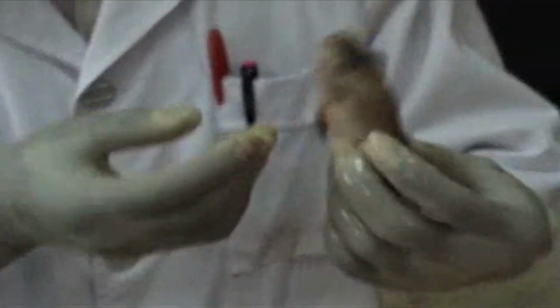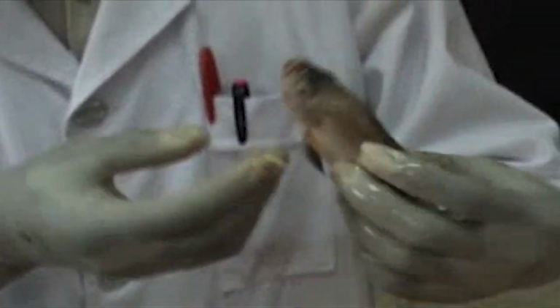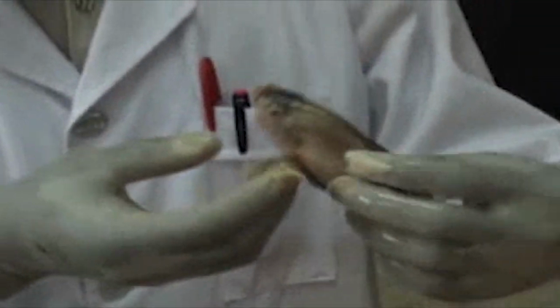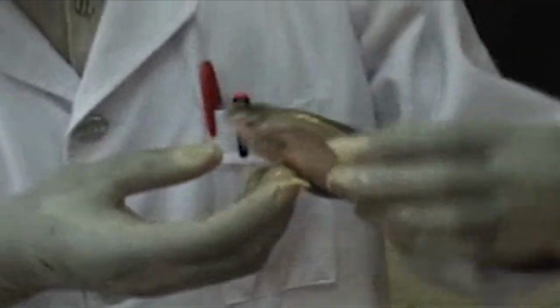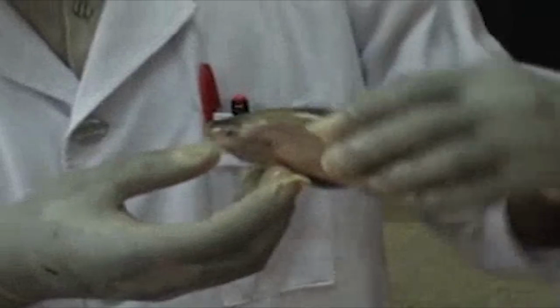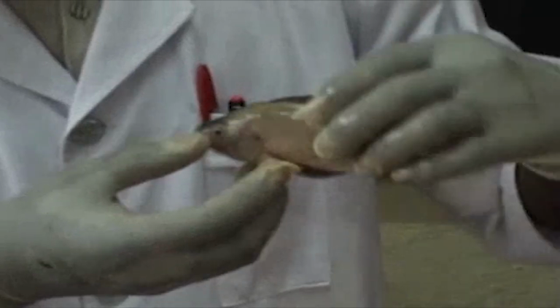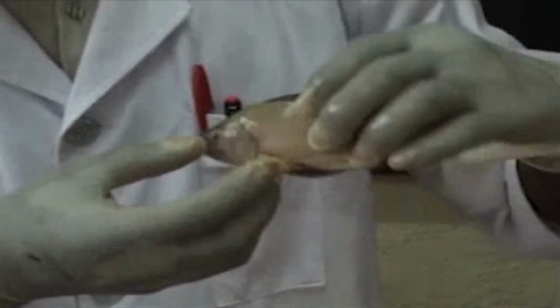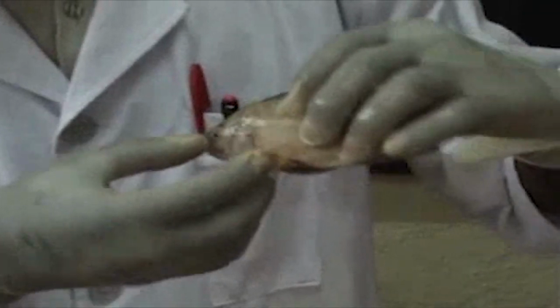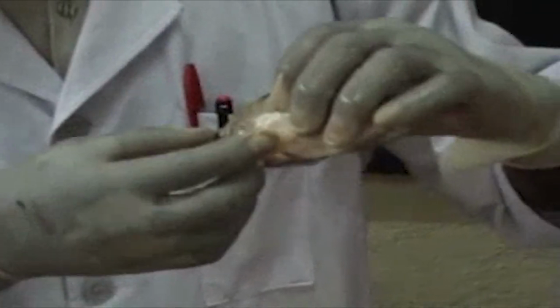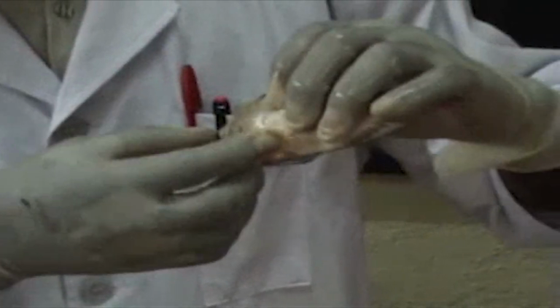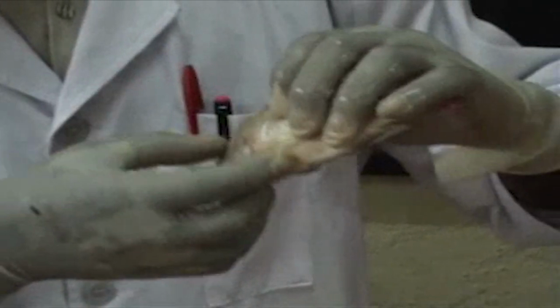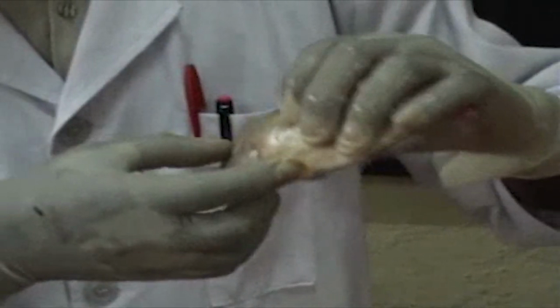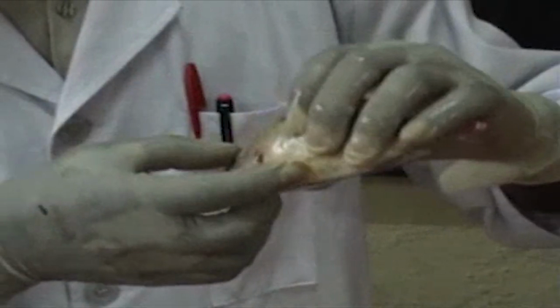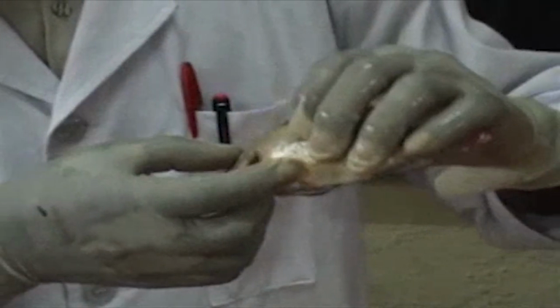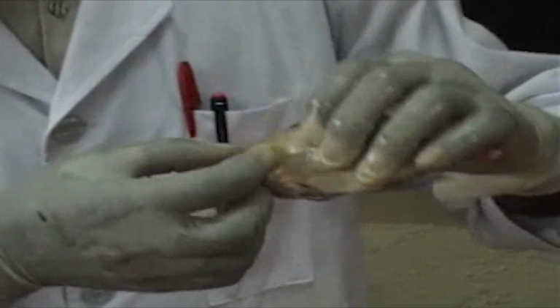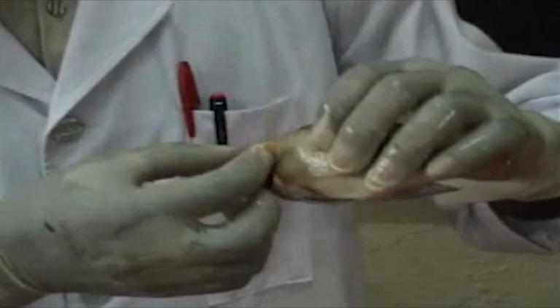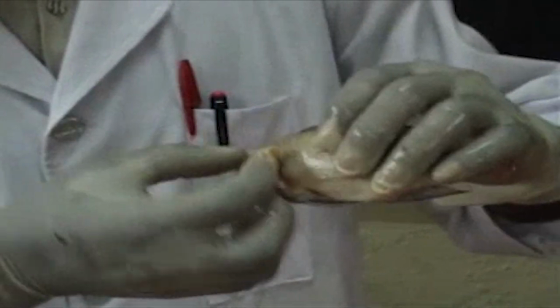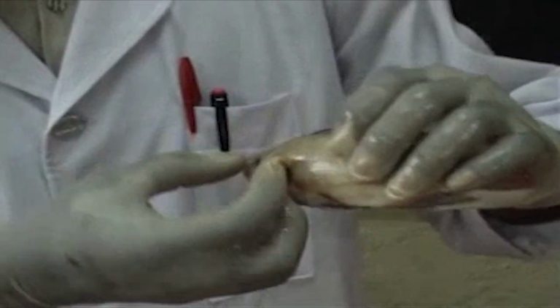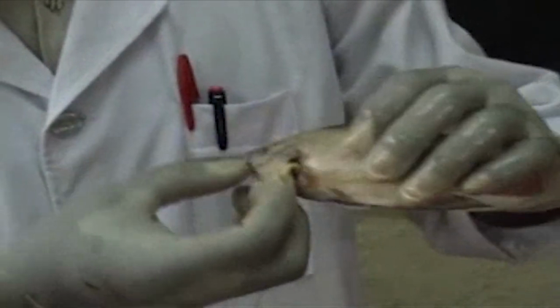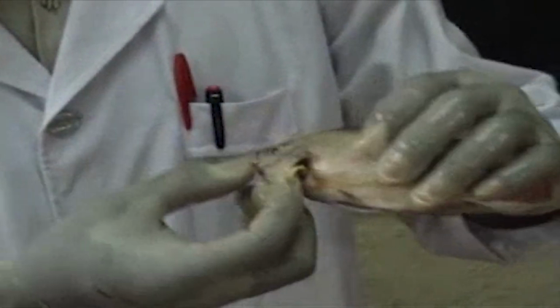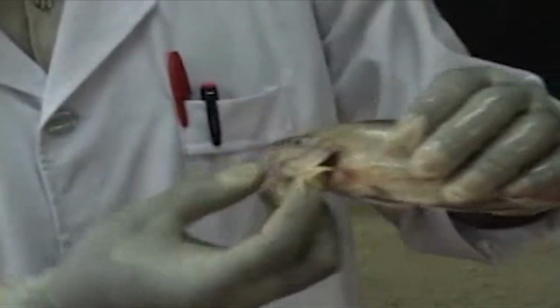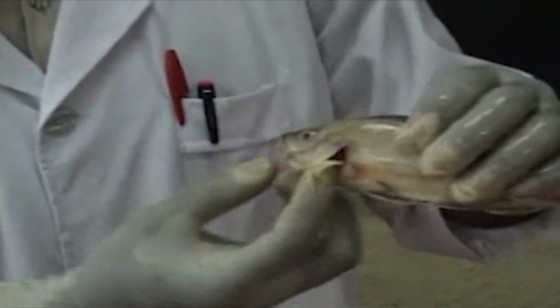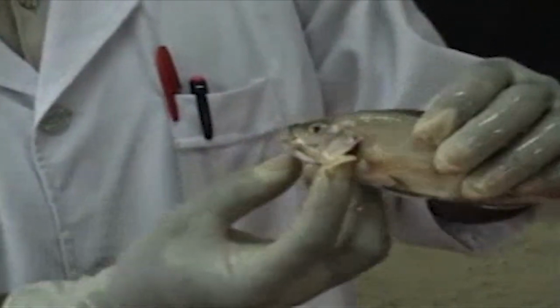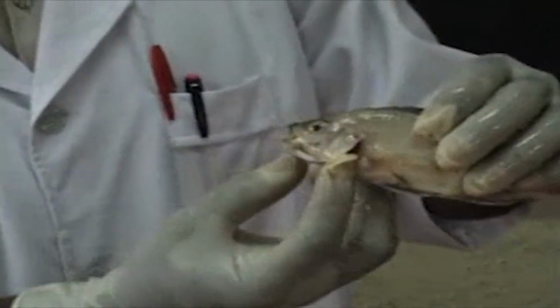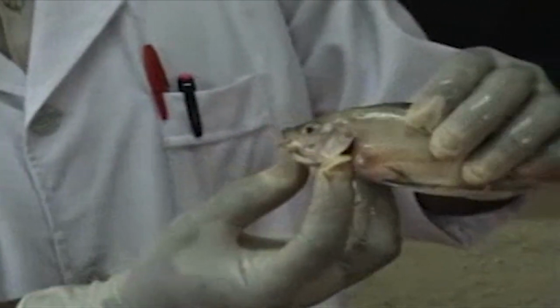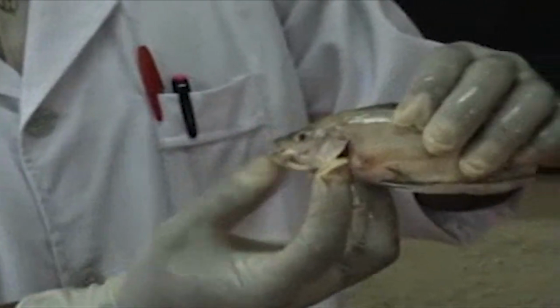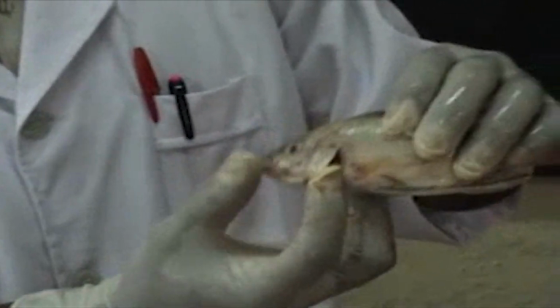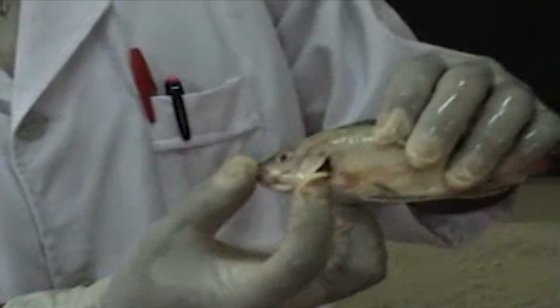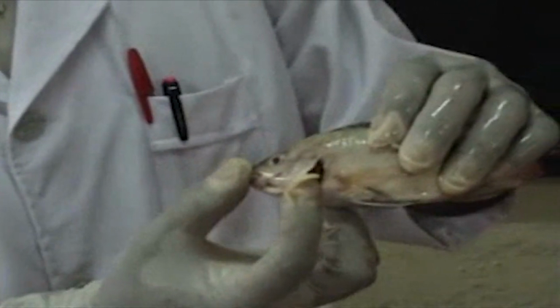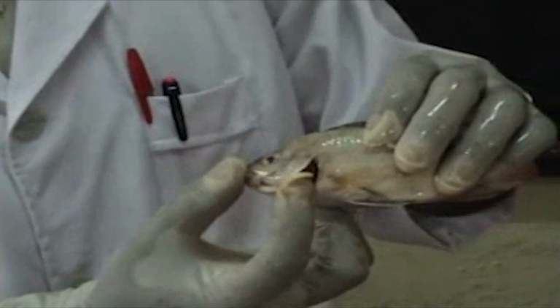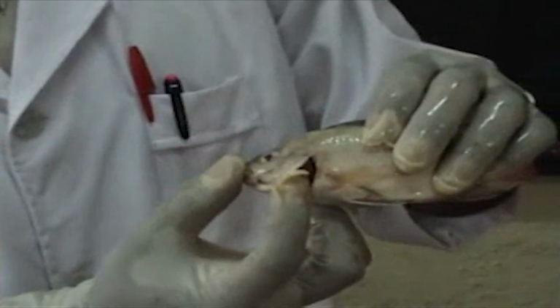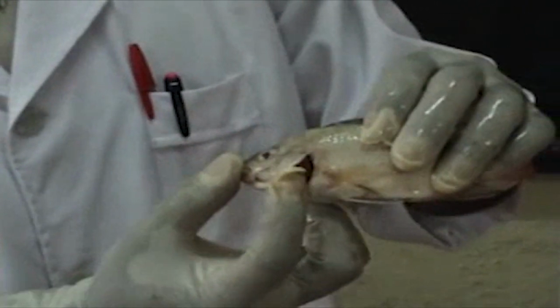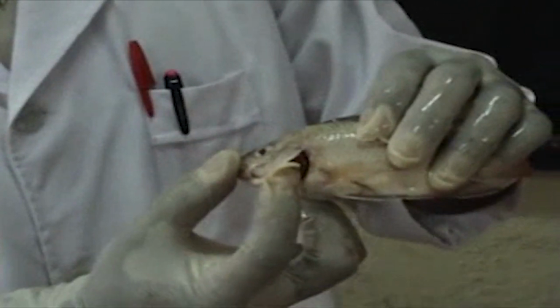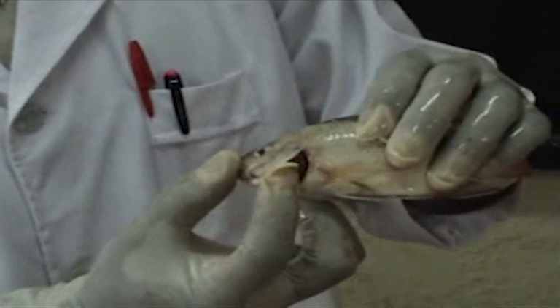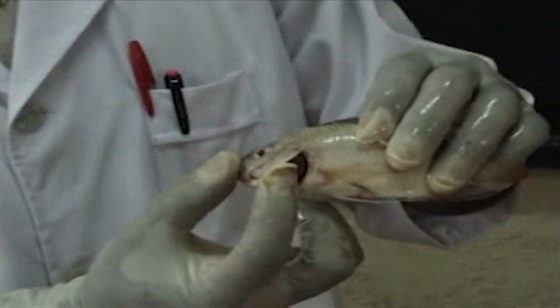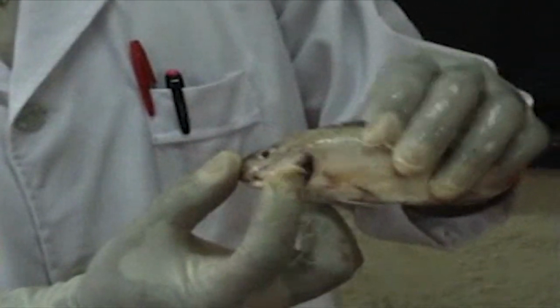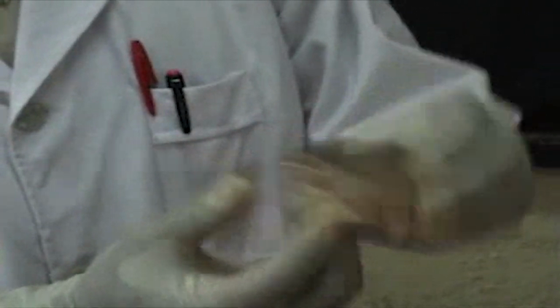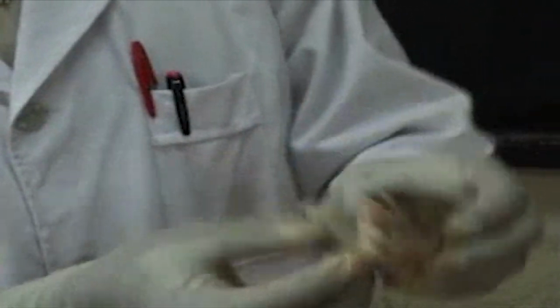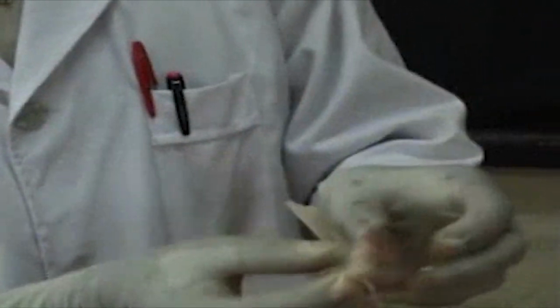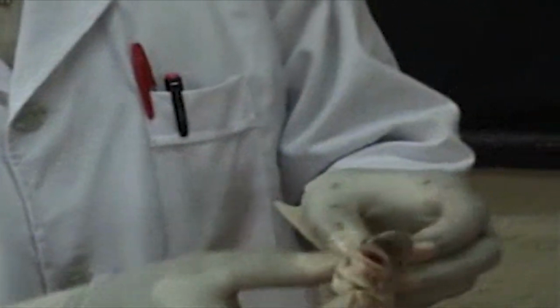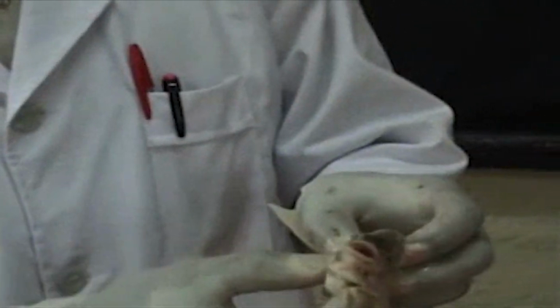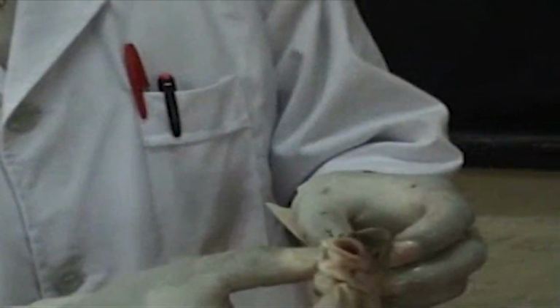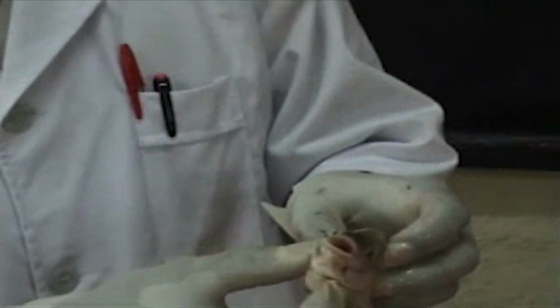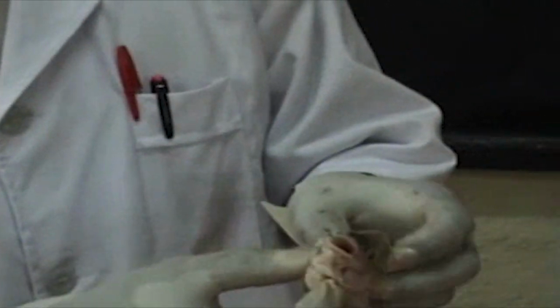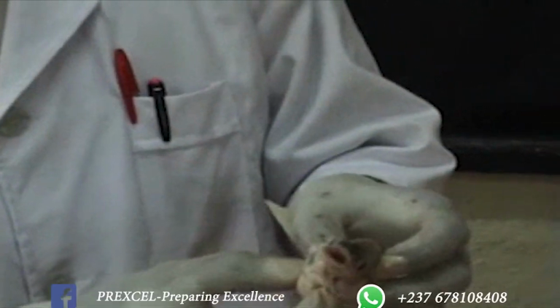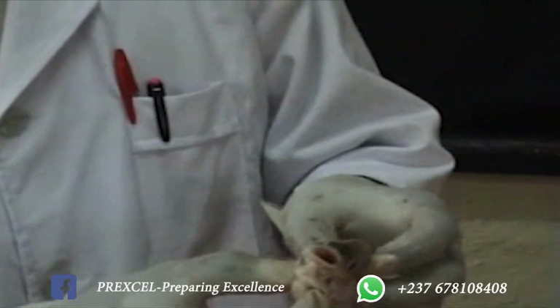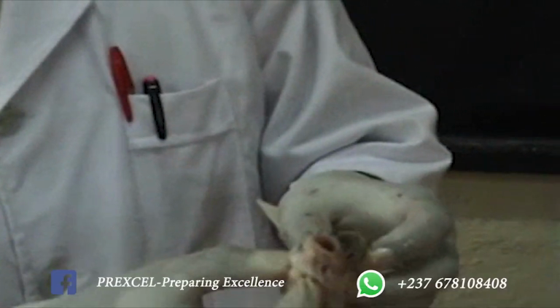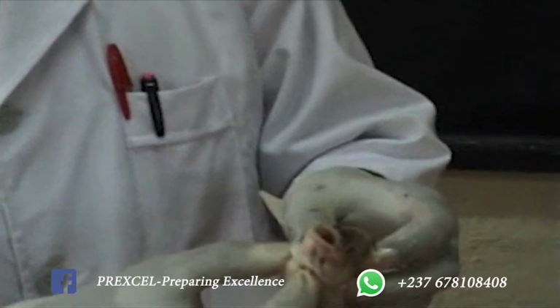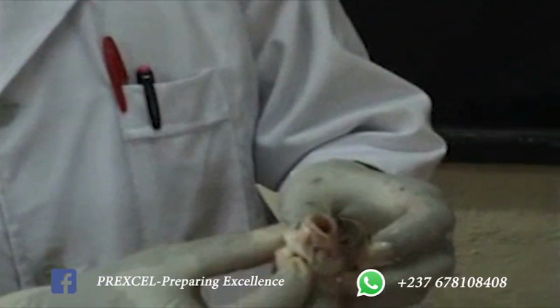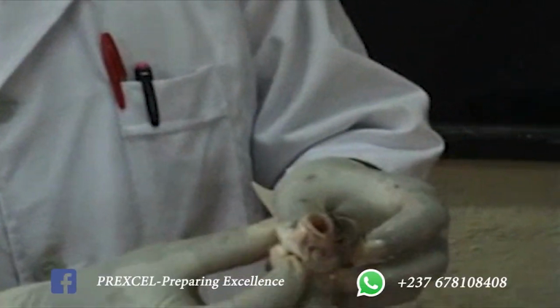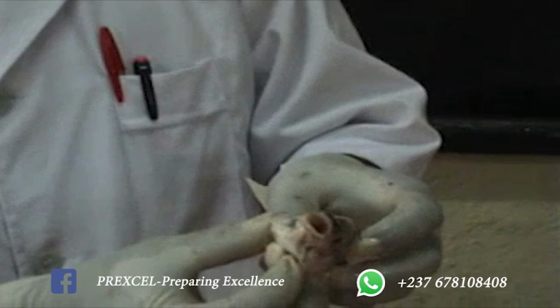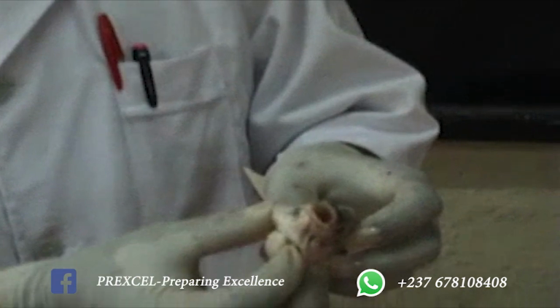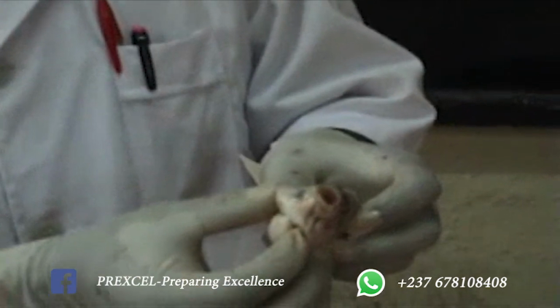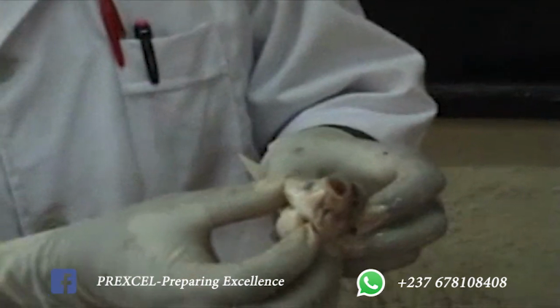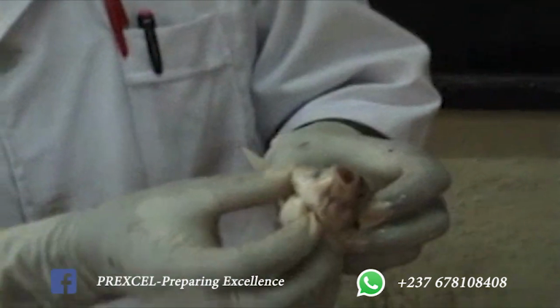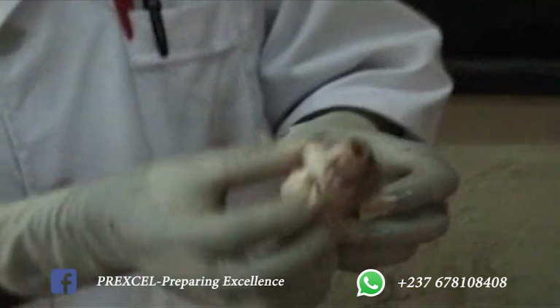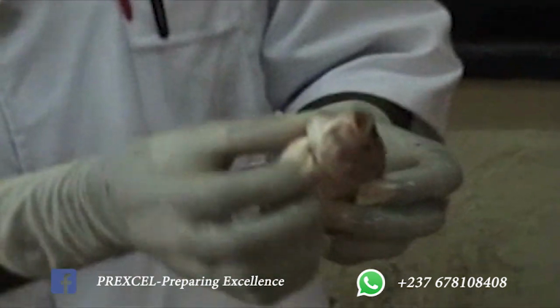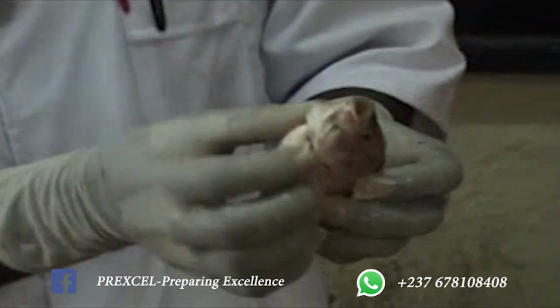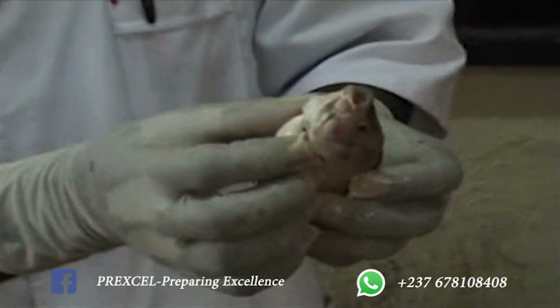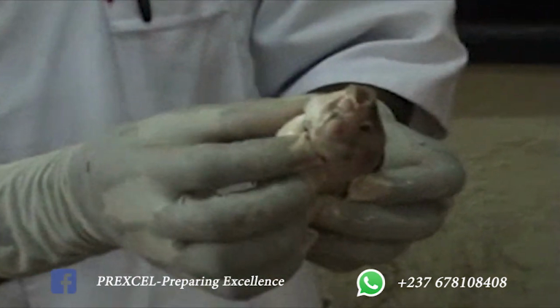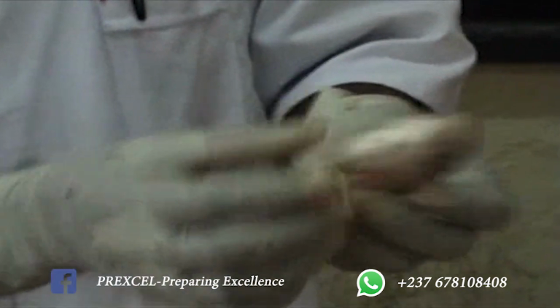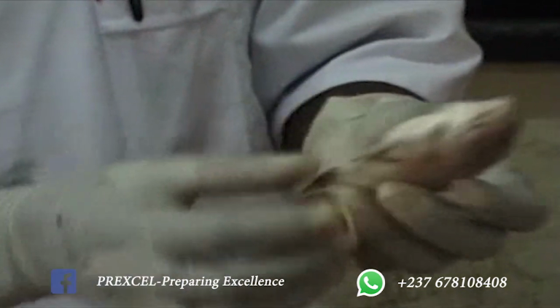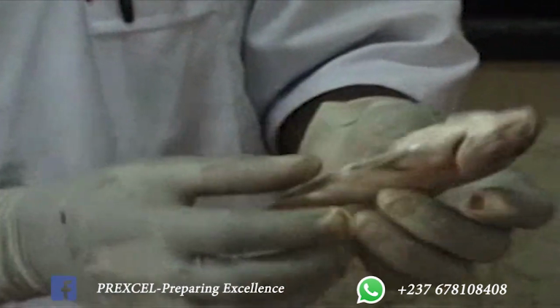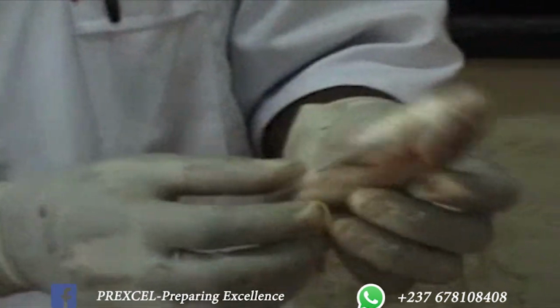Then we have the operculum. It's the operculum here — the operculum that closes or covers the gills.